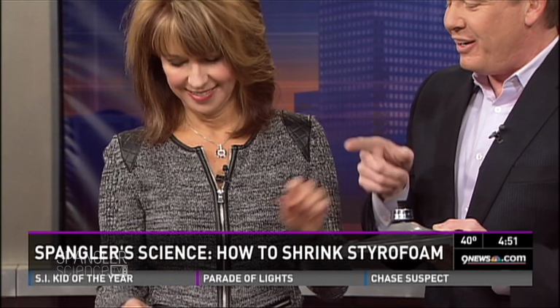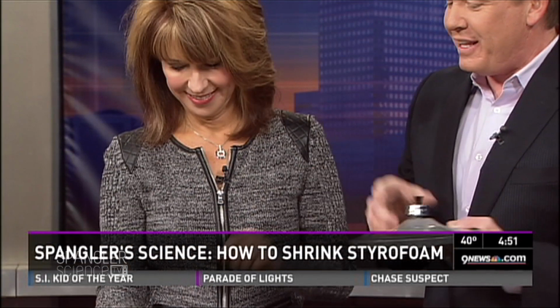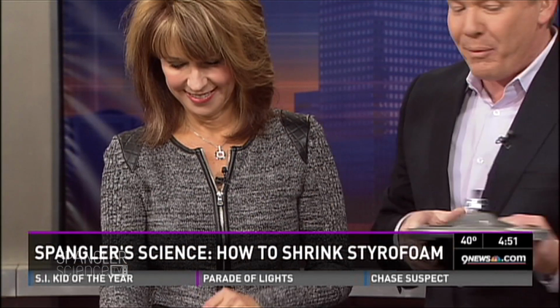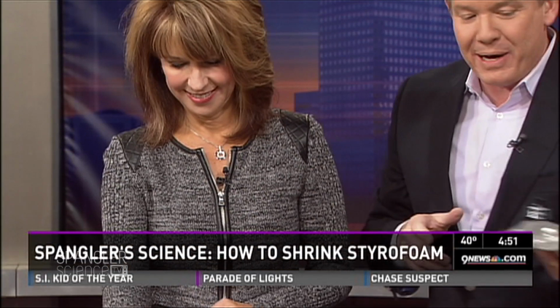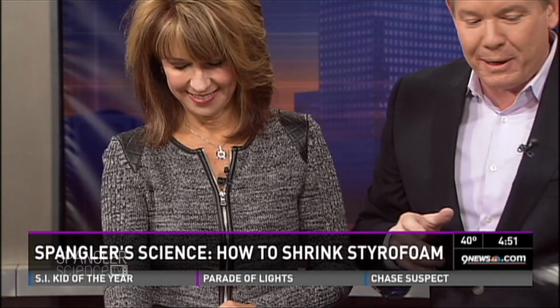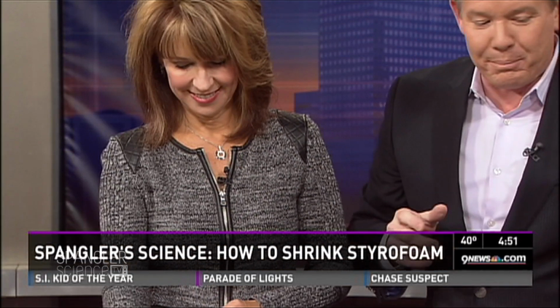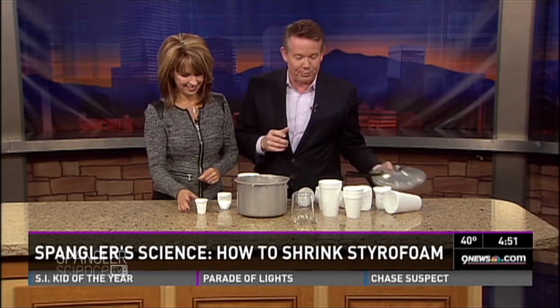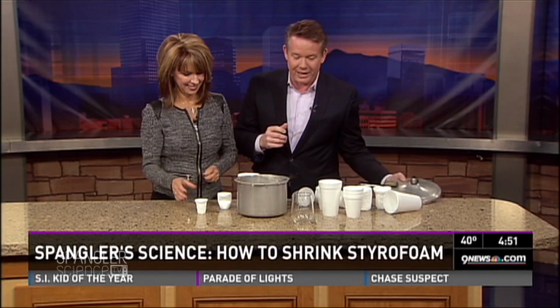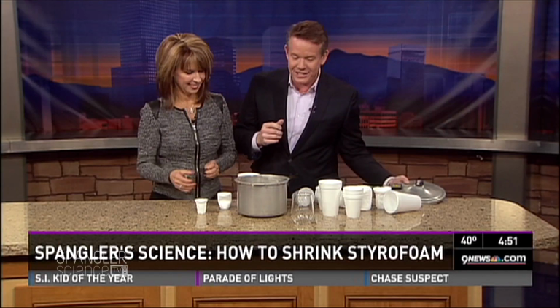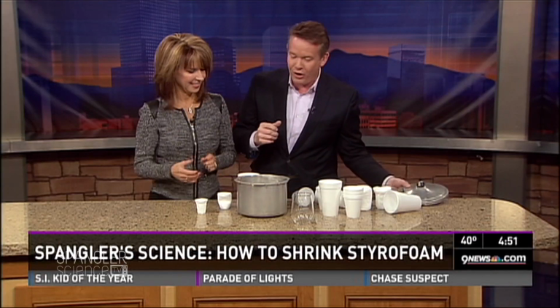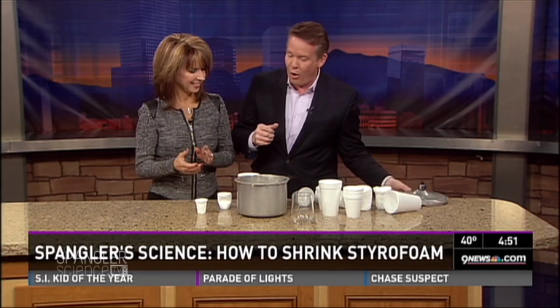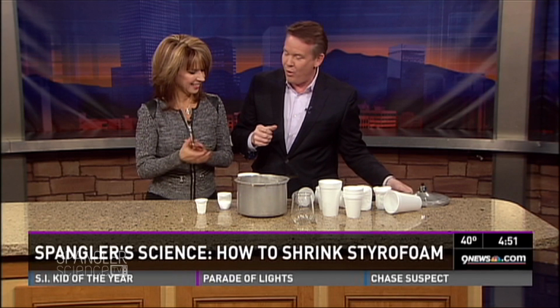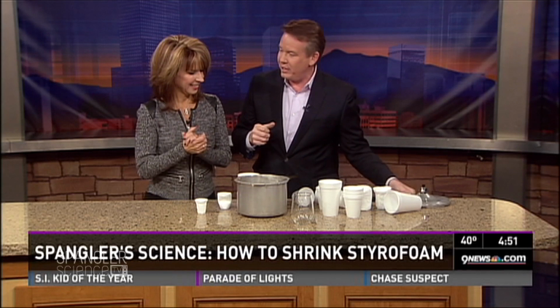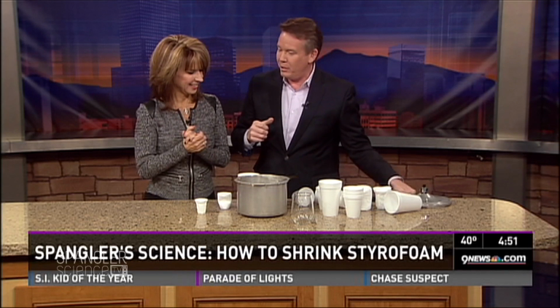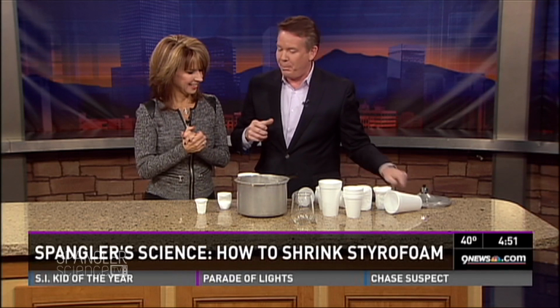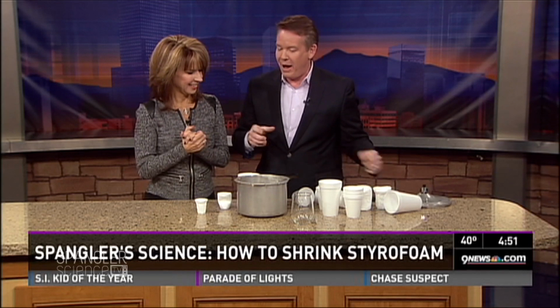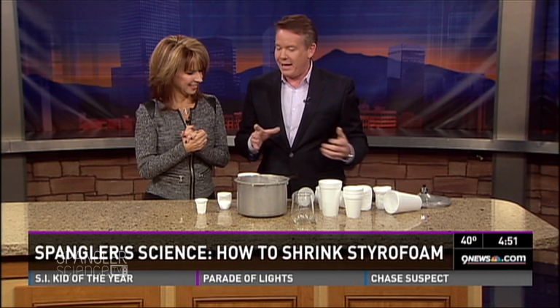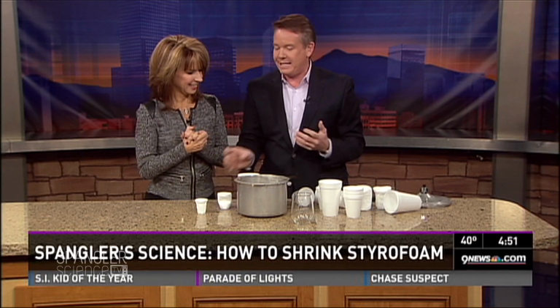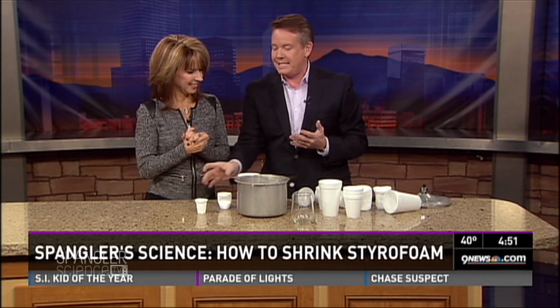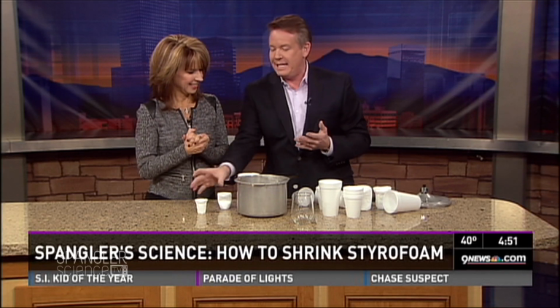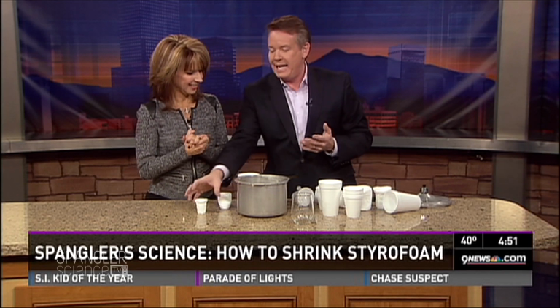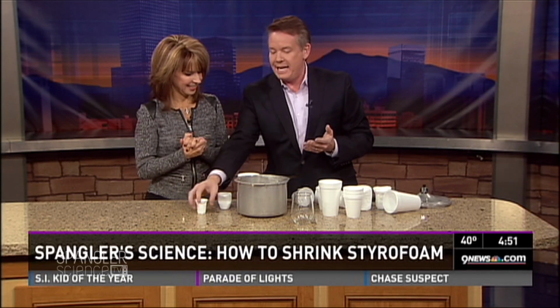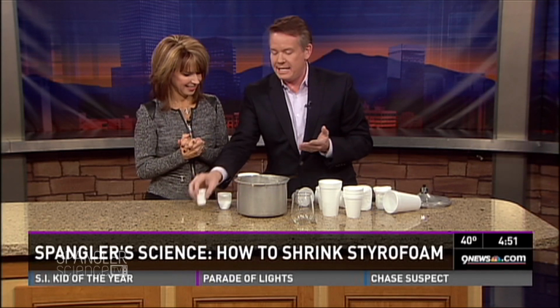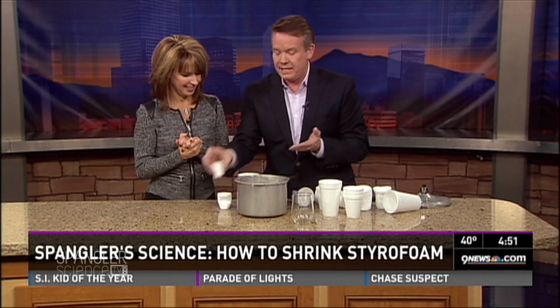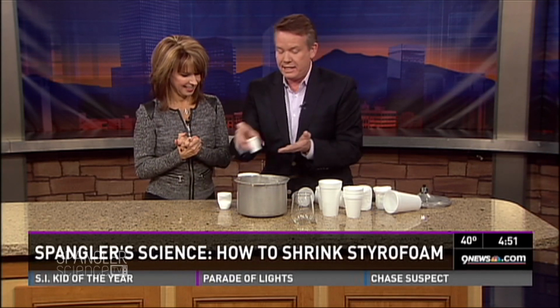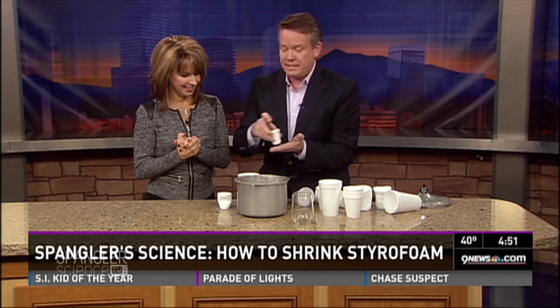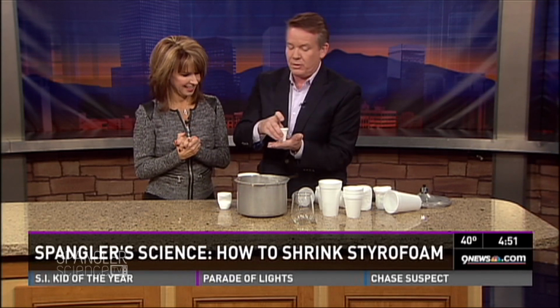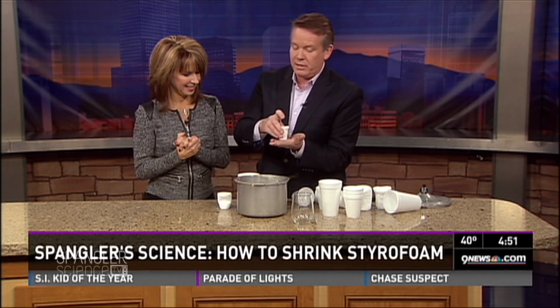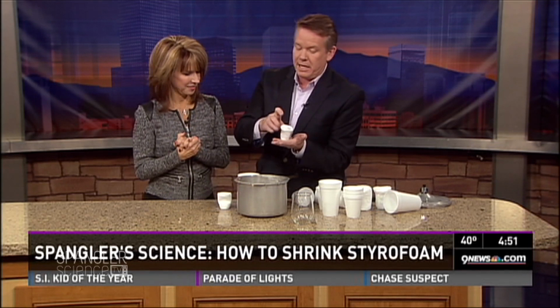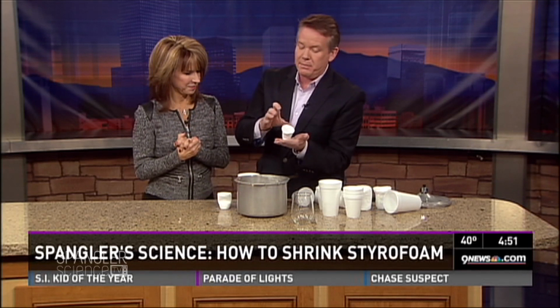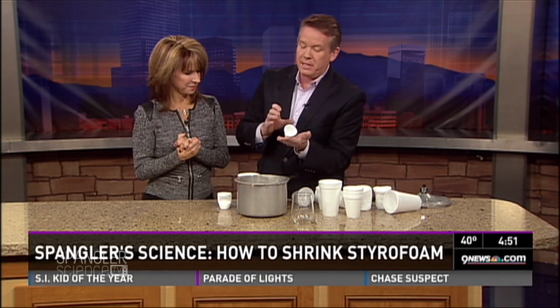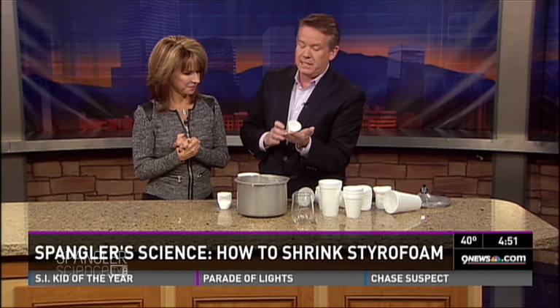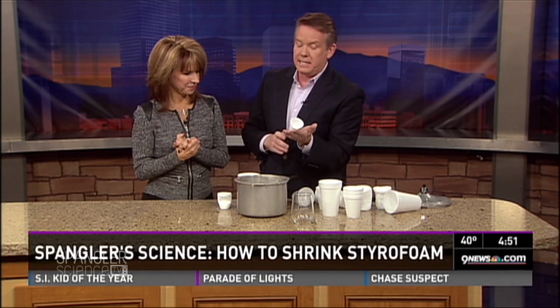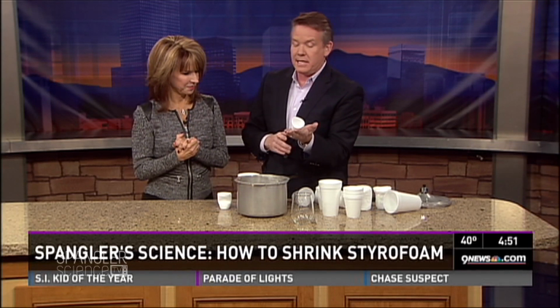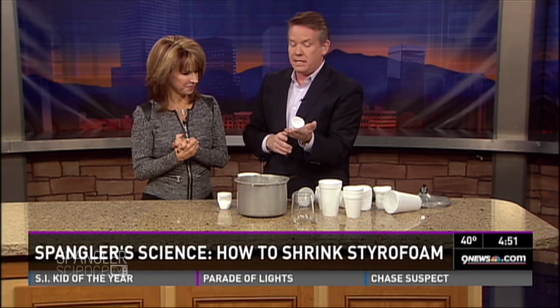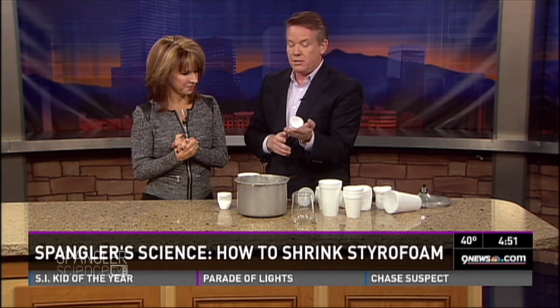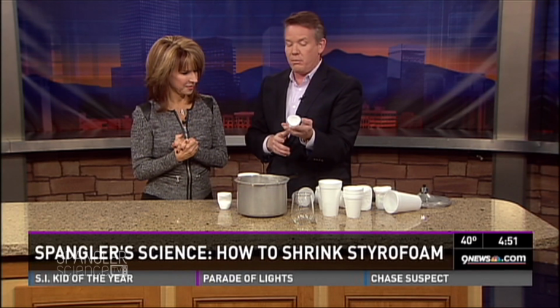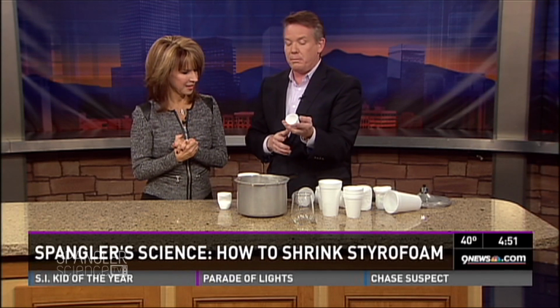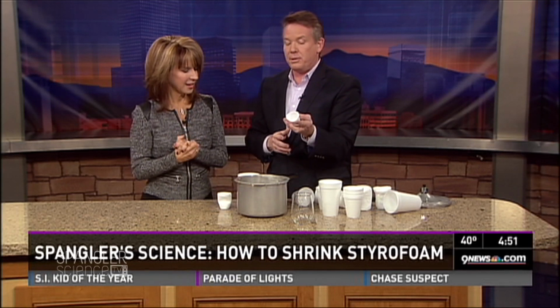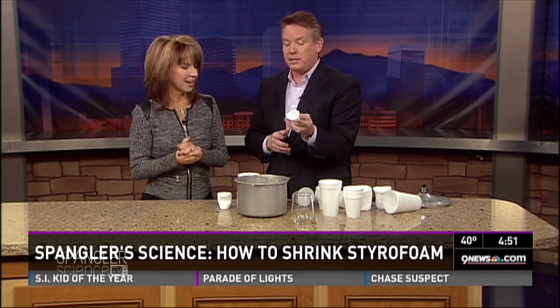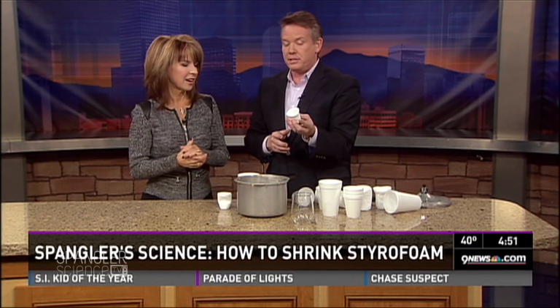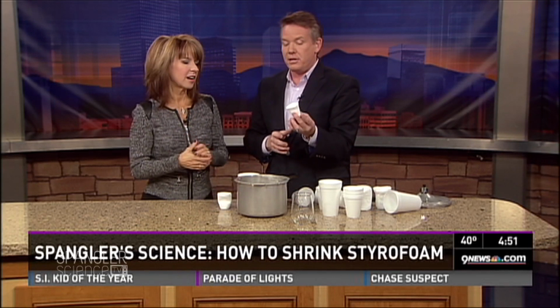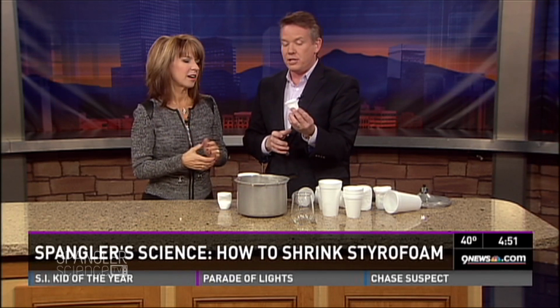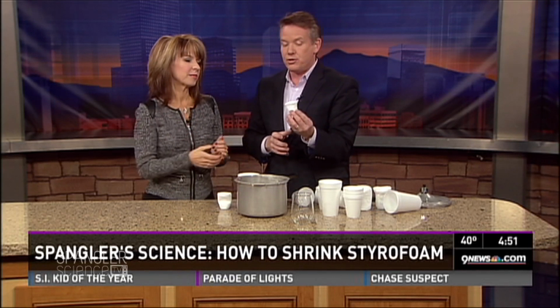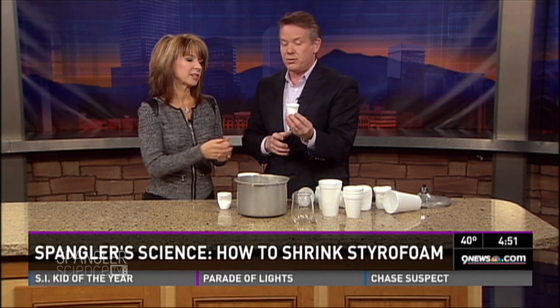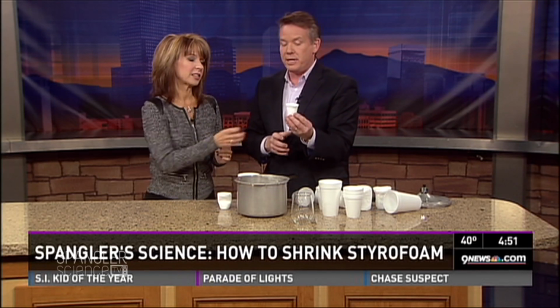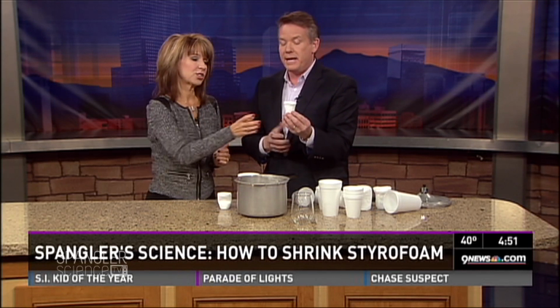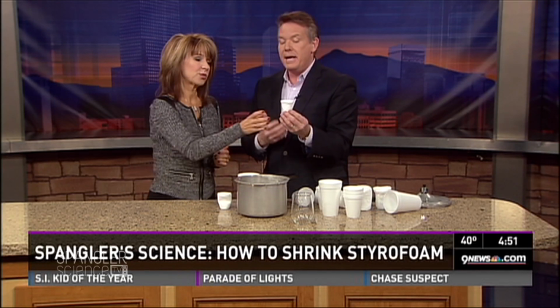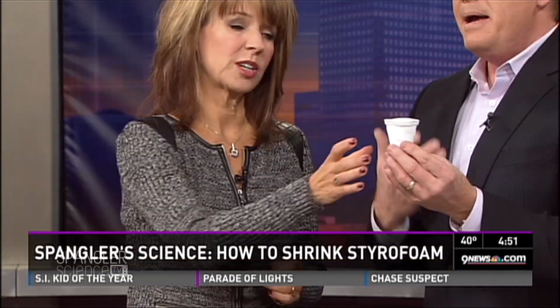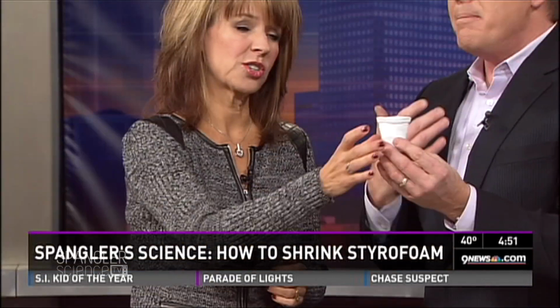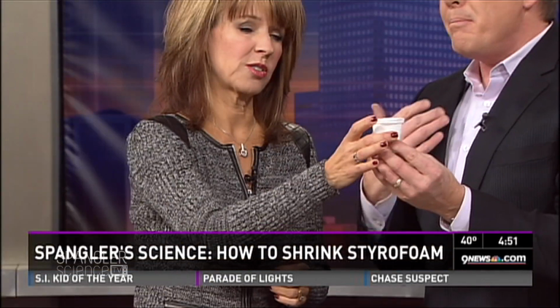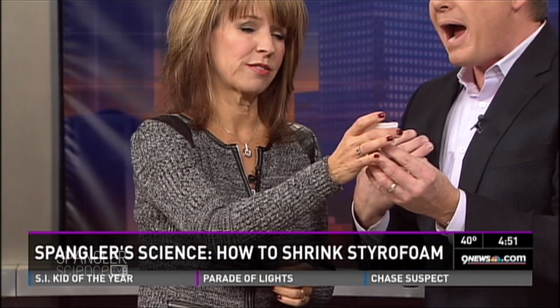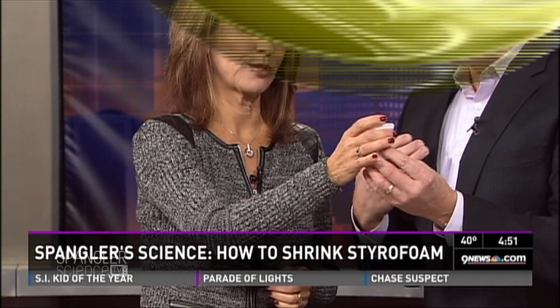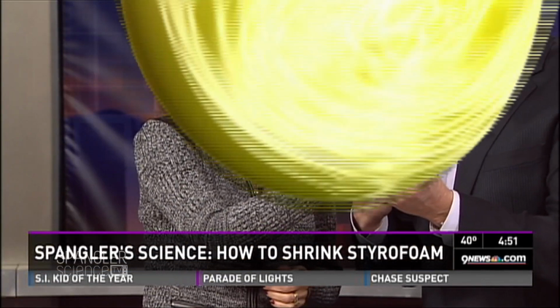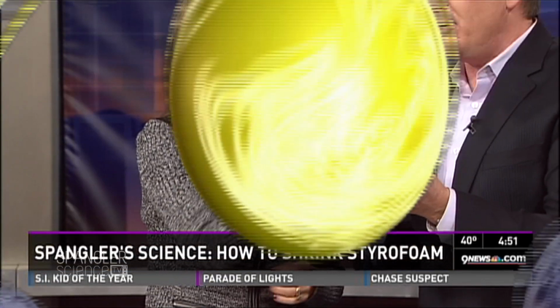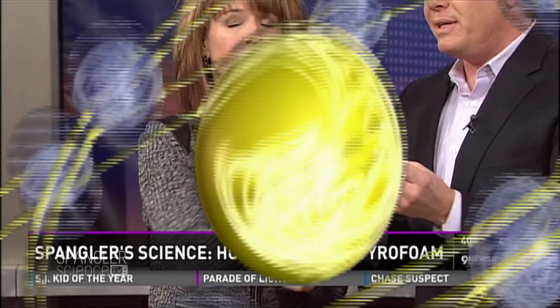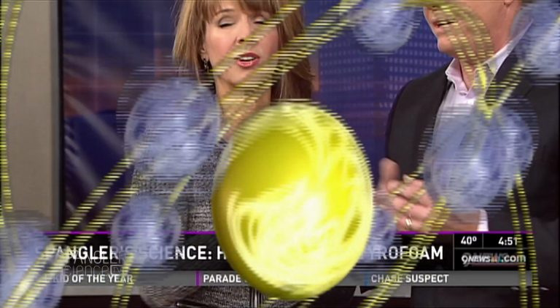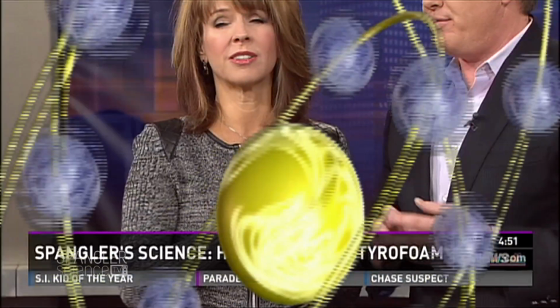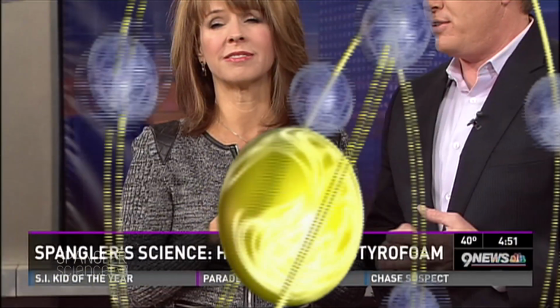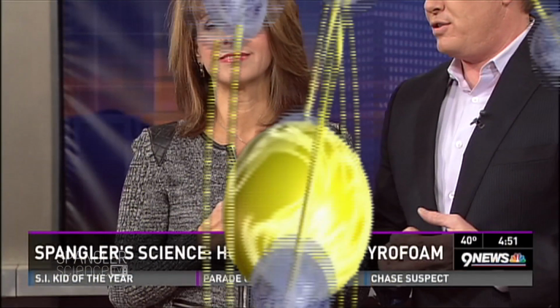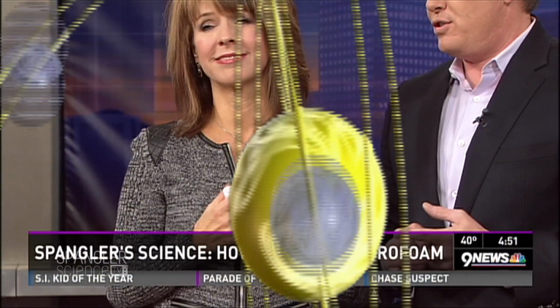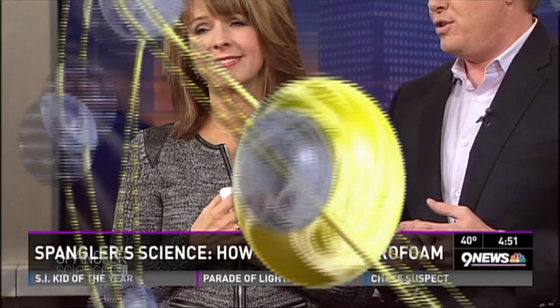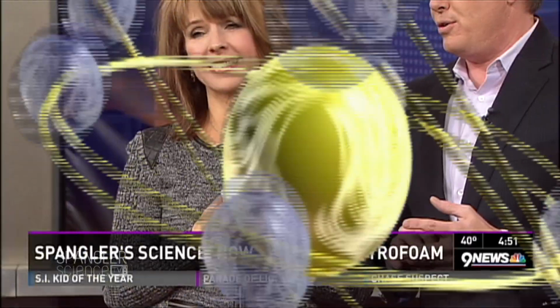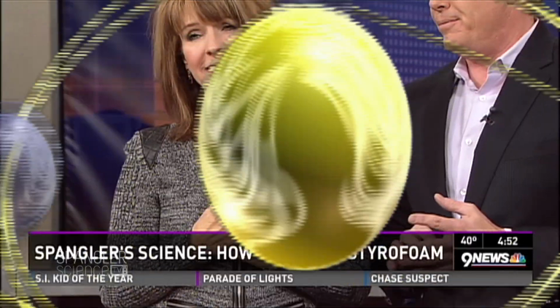Kim, you get to take this home and put it in your Christmas tree — it's a treasure, a perfect little ornament.